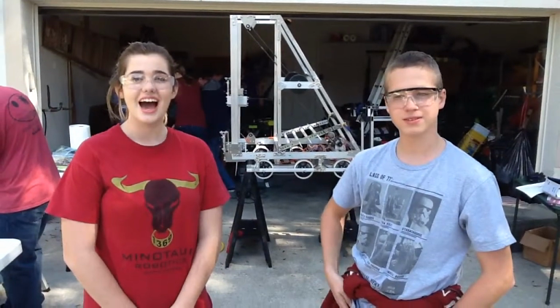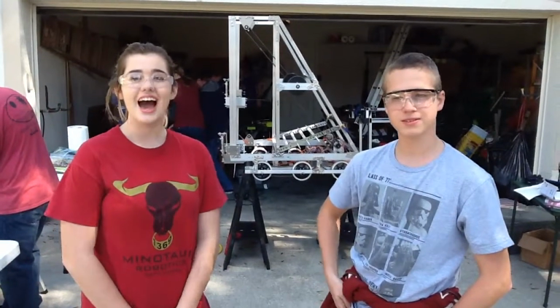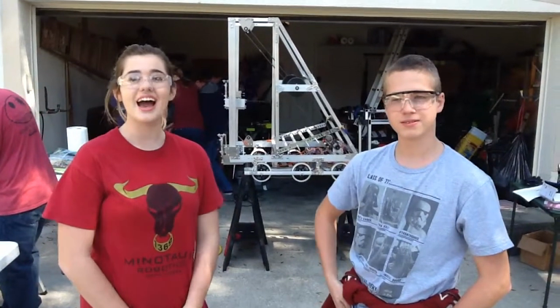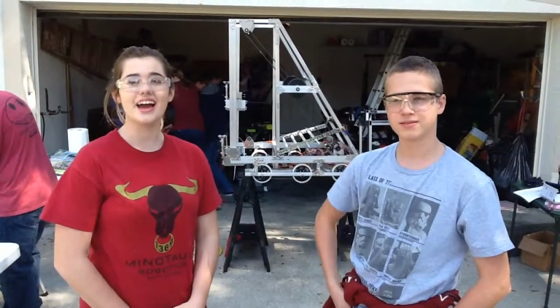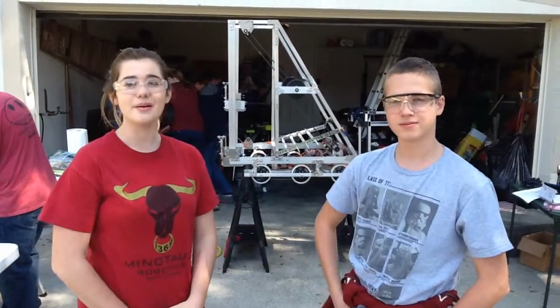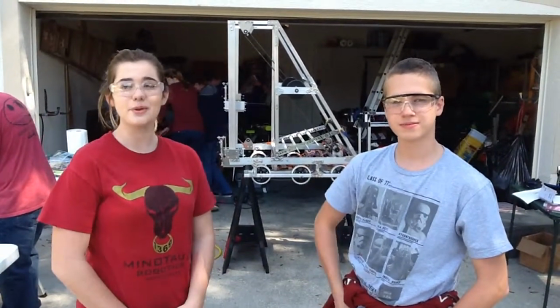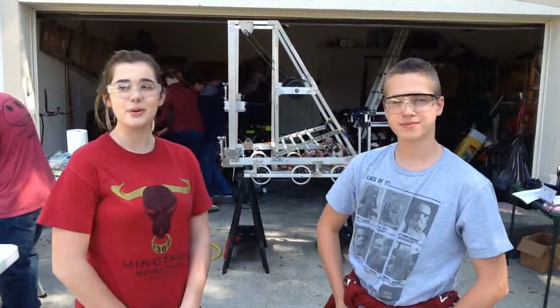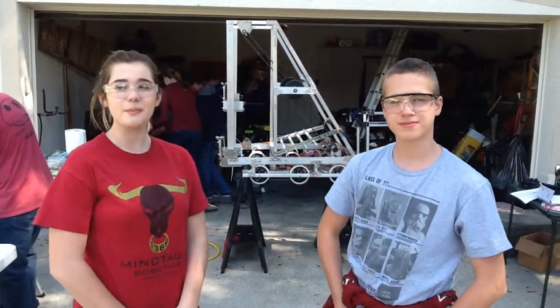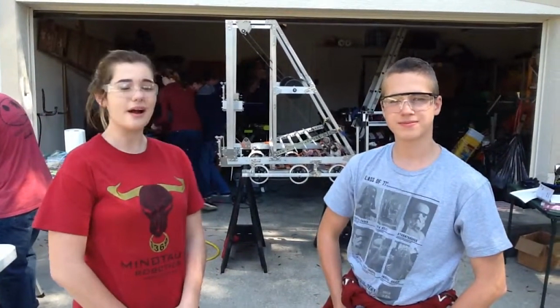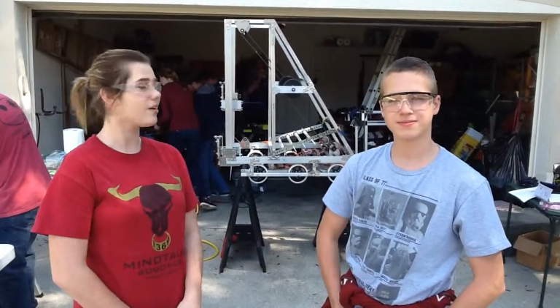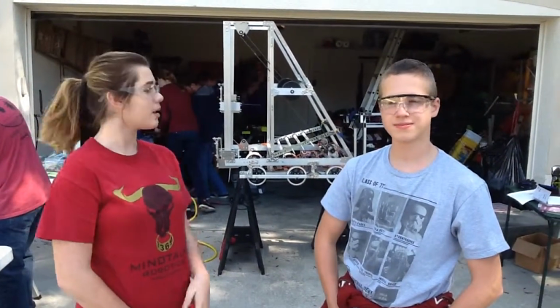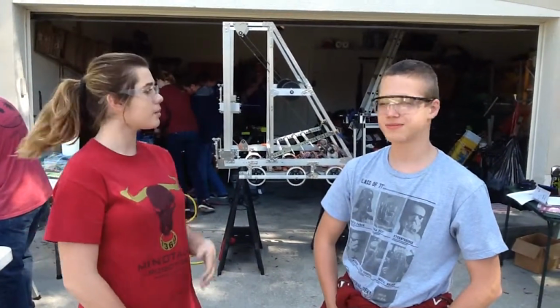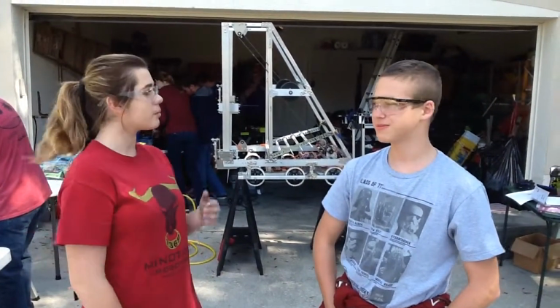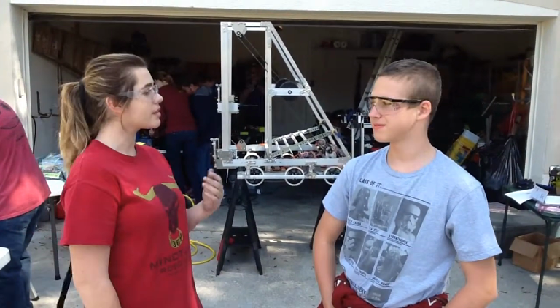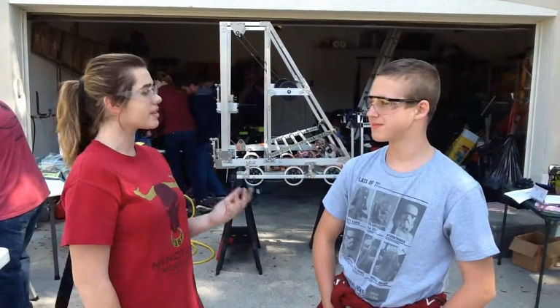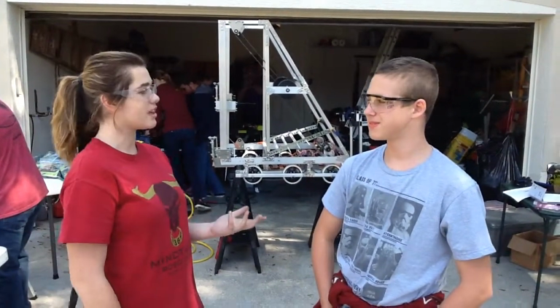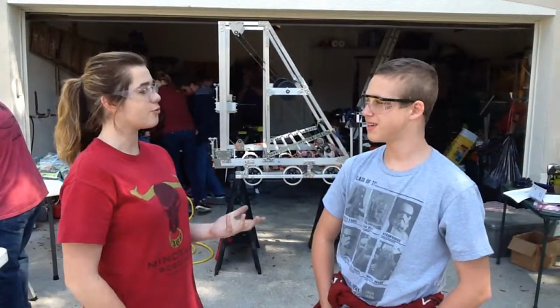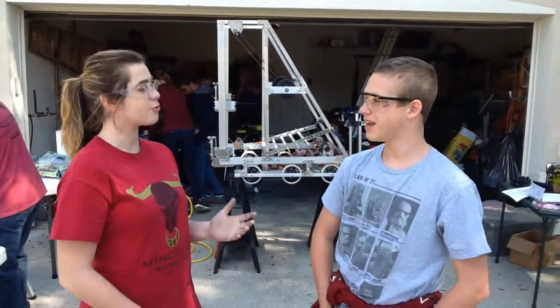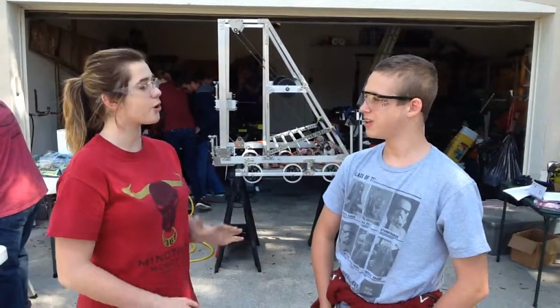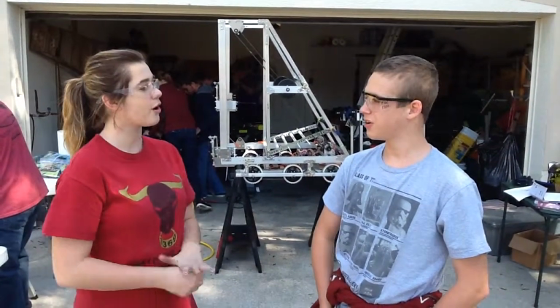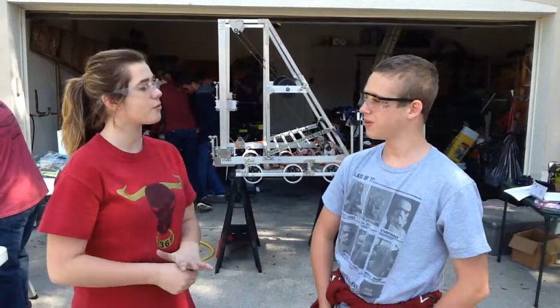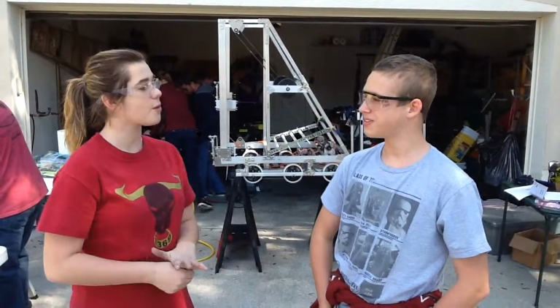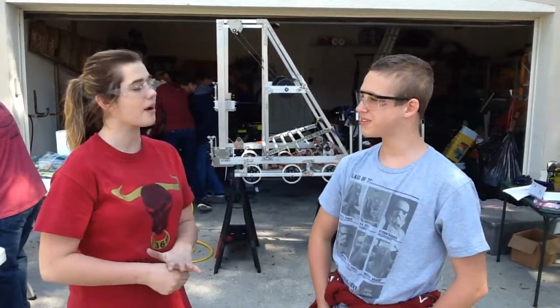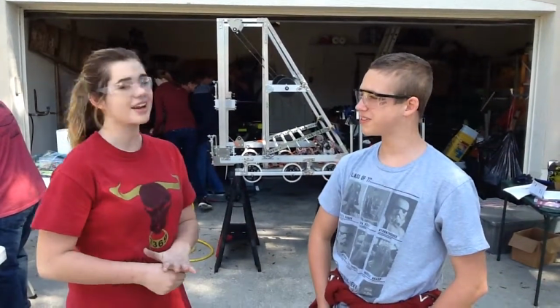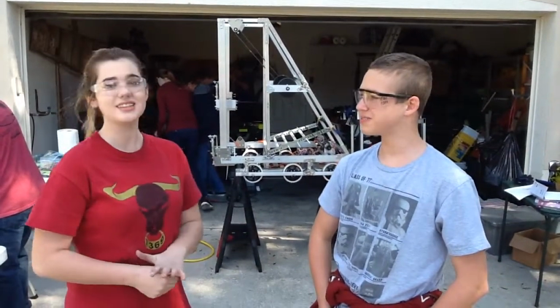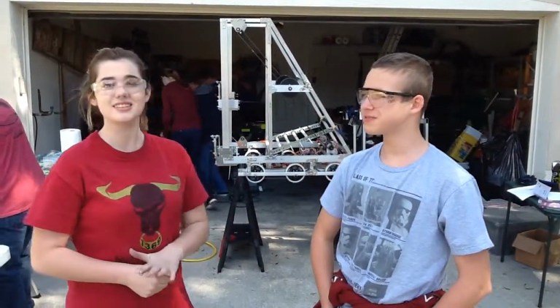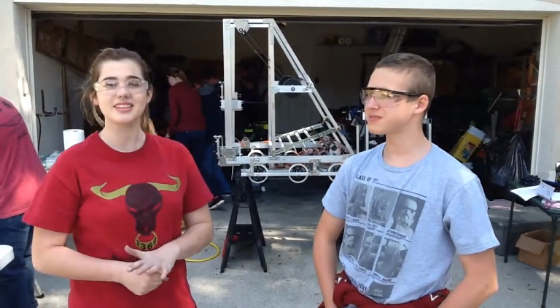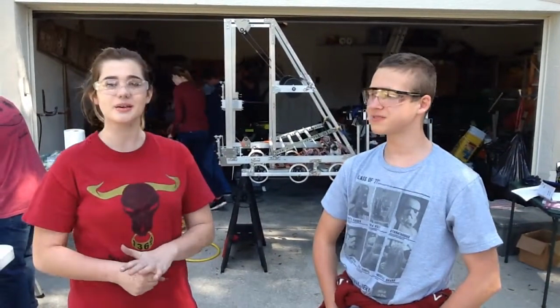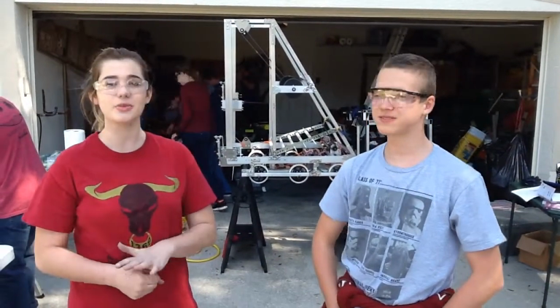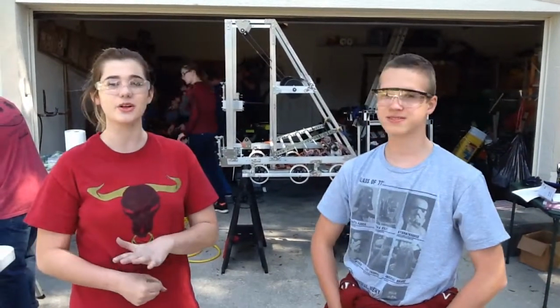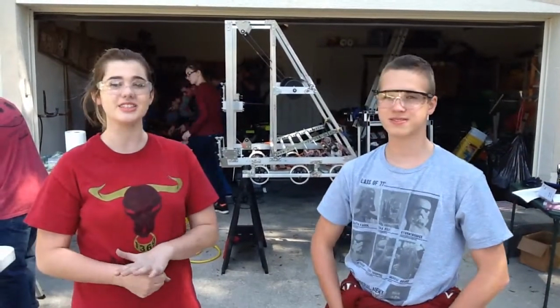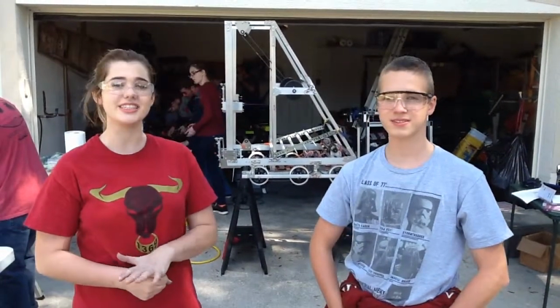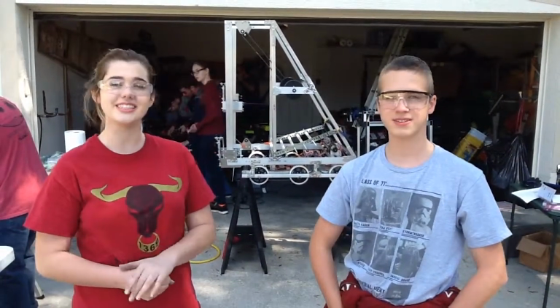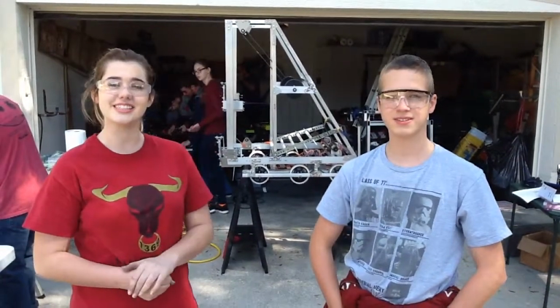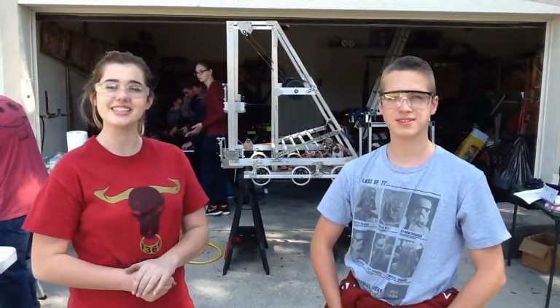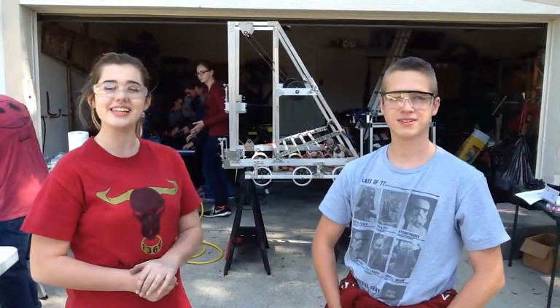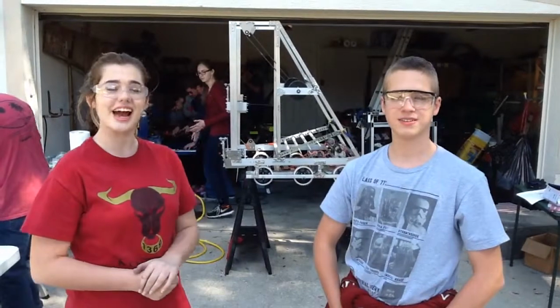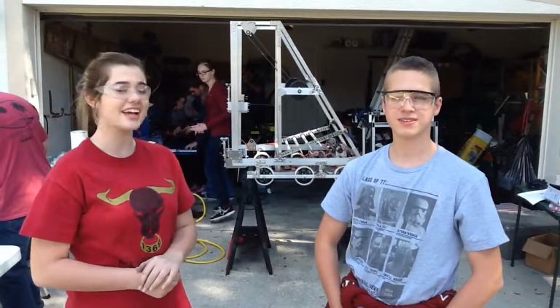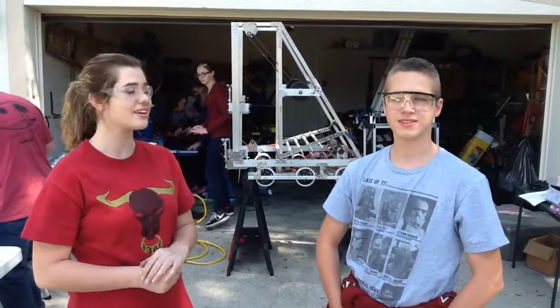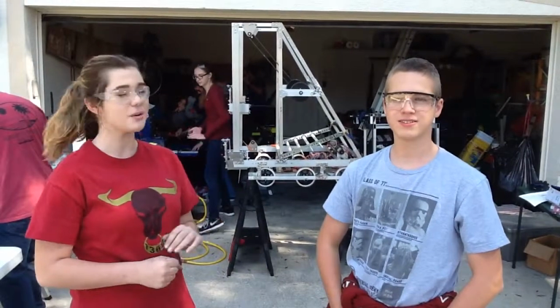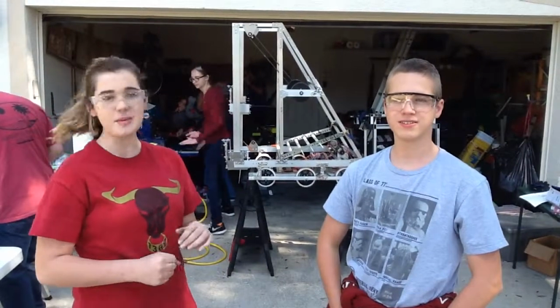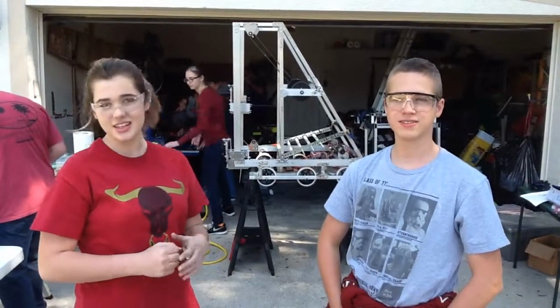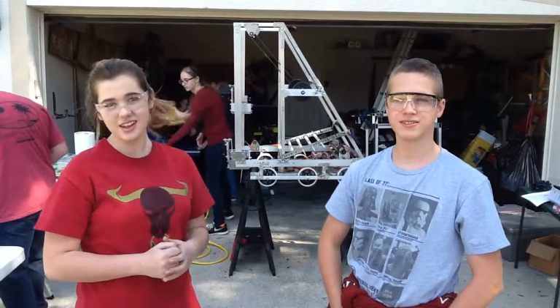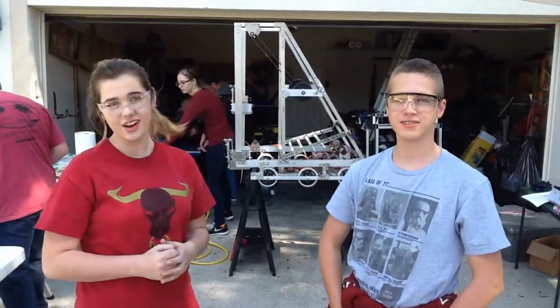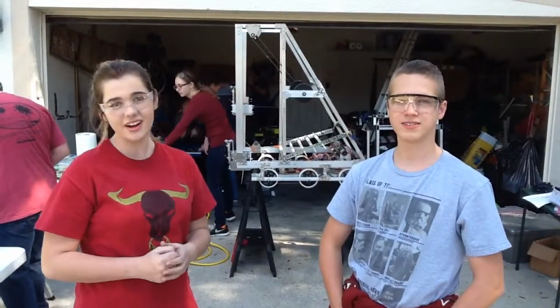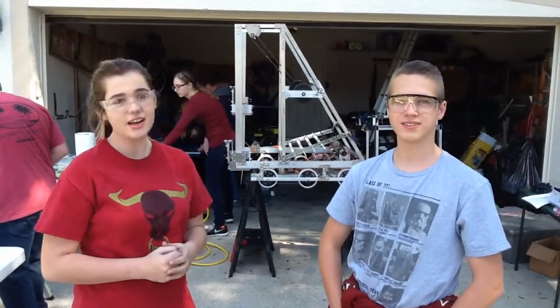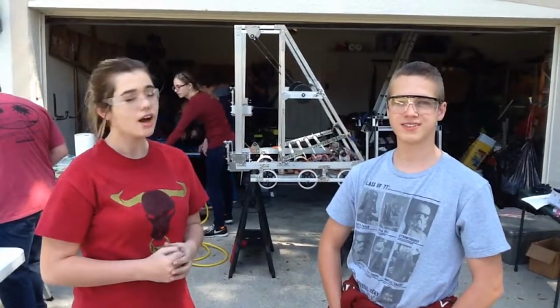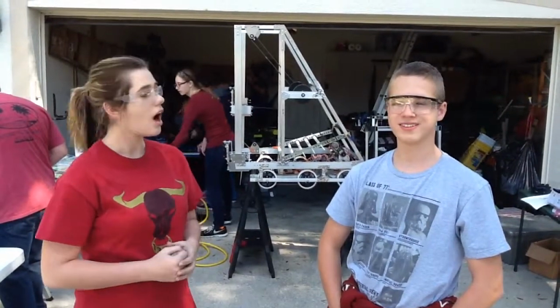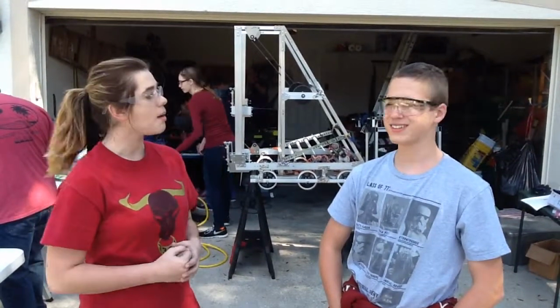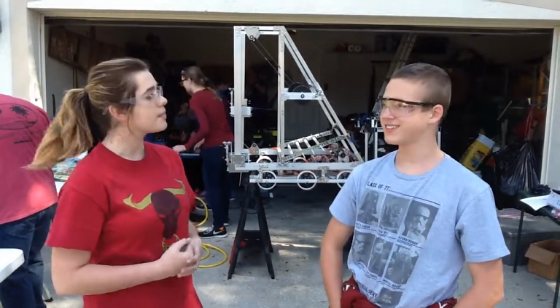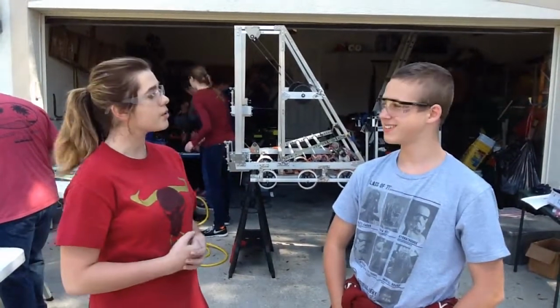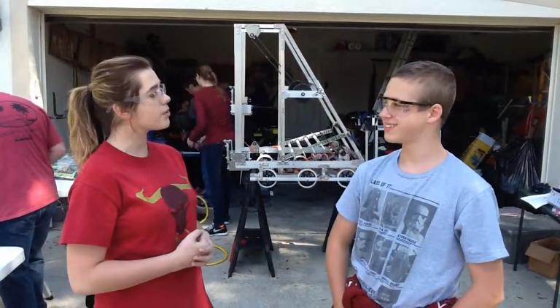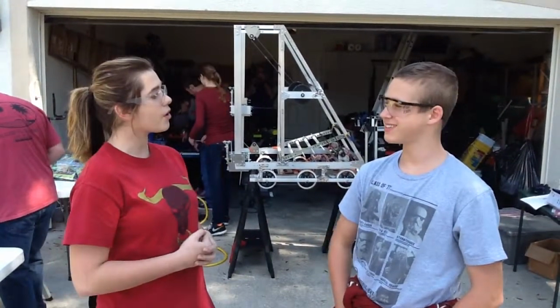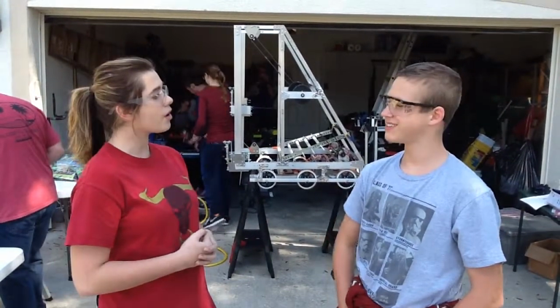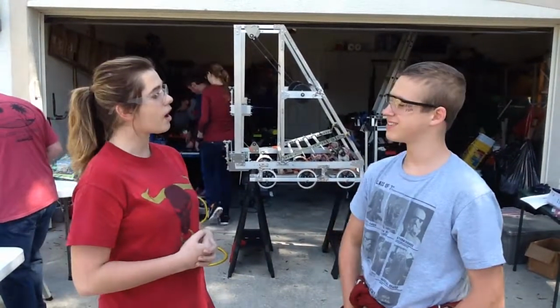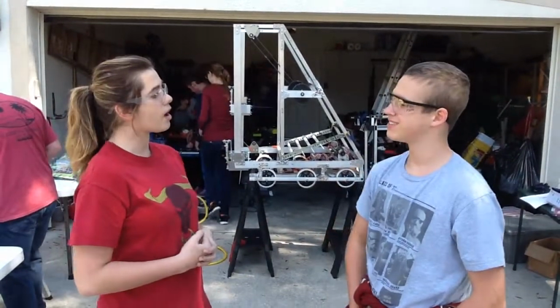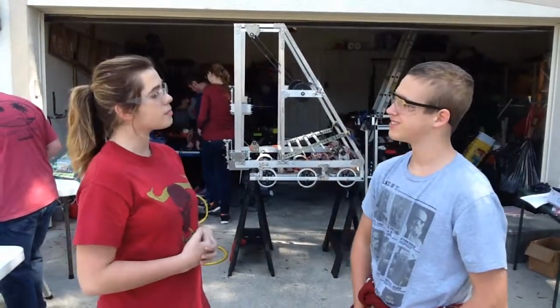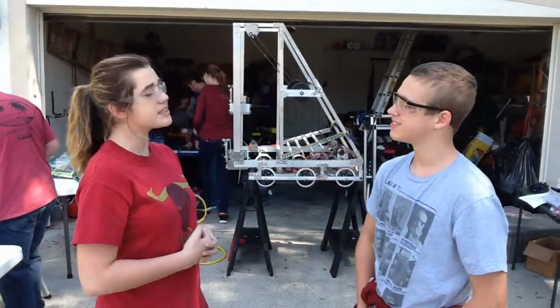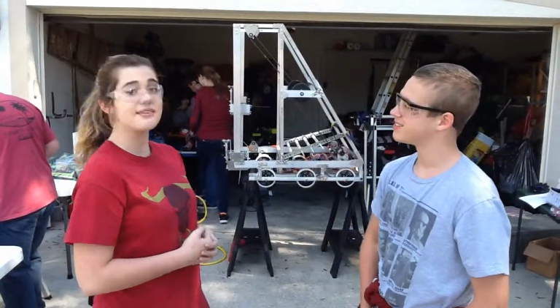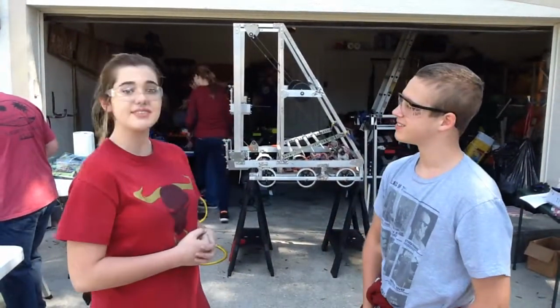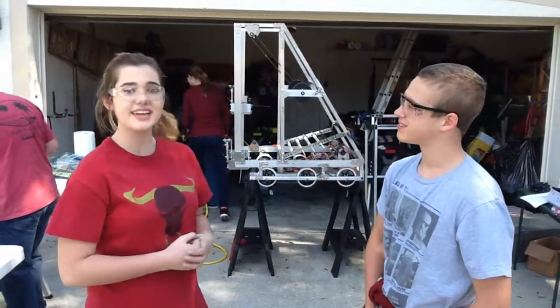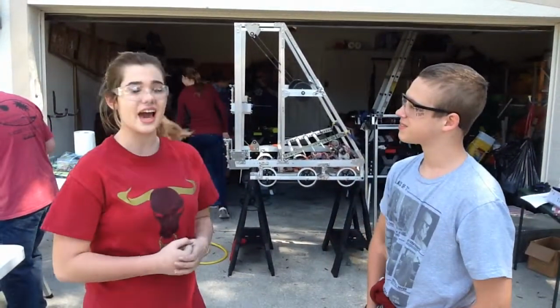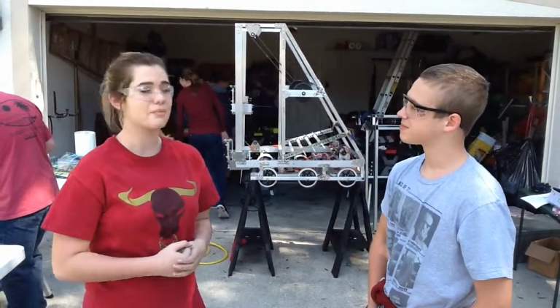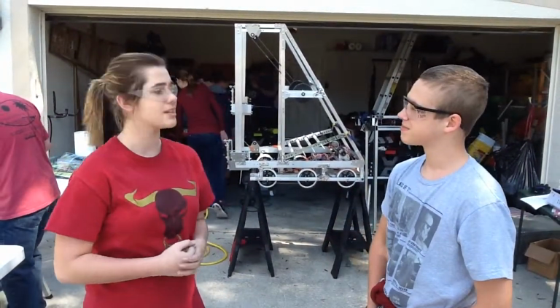Hi, I'm Lauren Brown. I'm here with Leif, who is on Robotics Team 1369 — go Minotaur. I'm here with our safety captain.